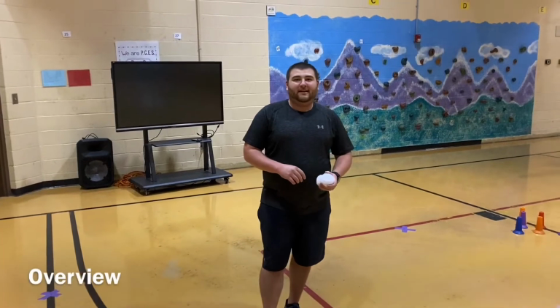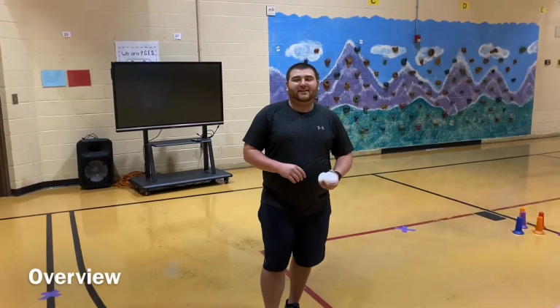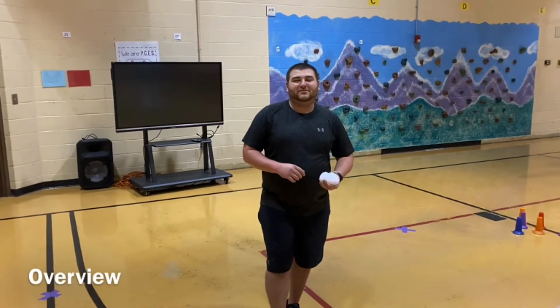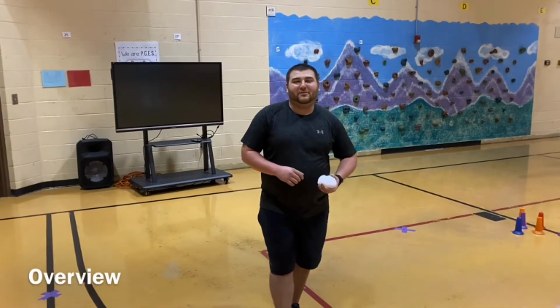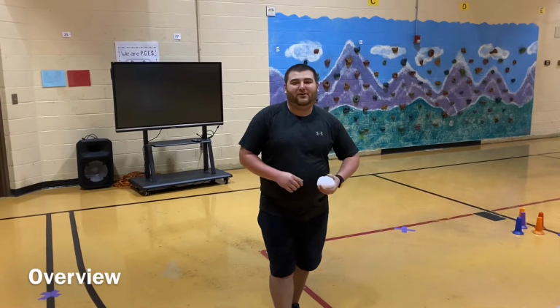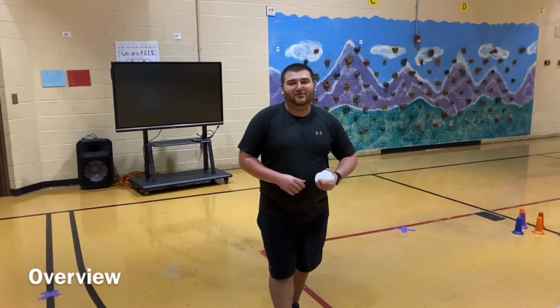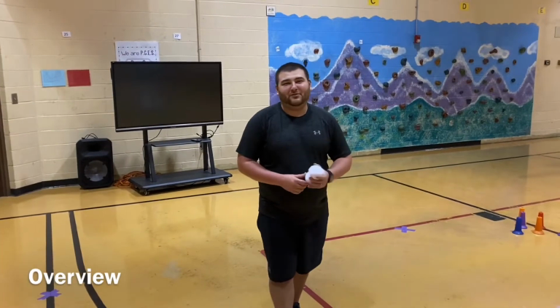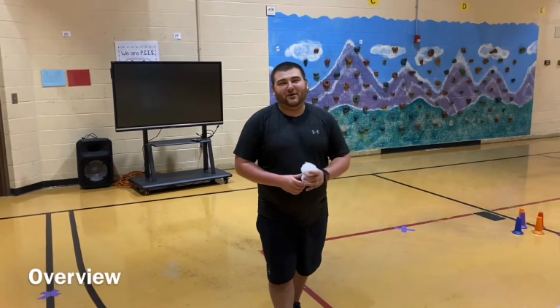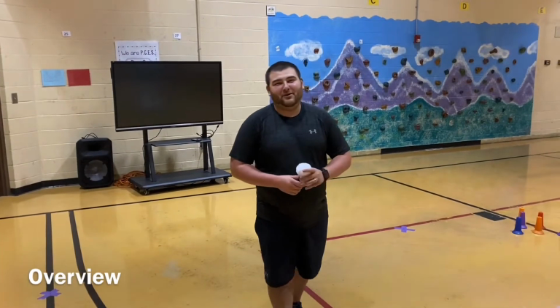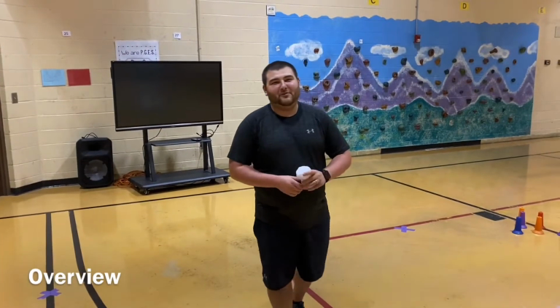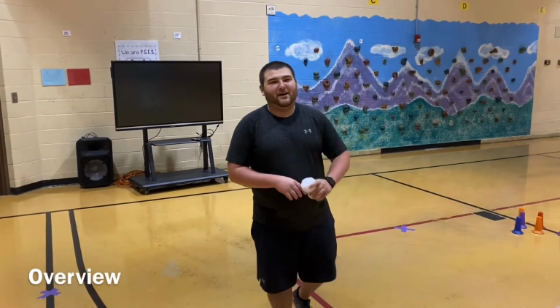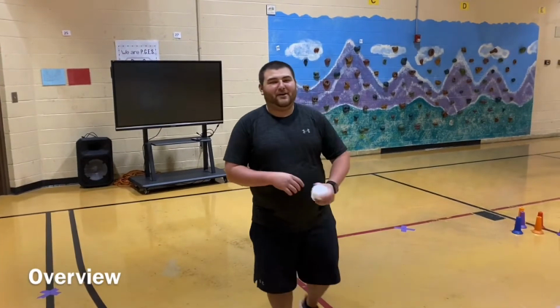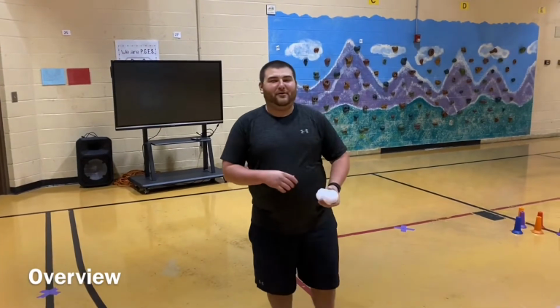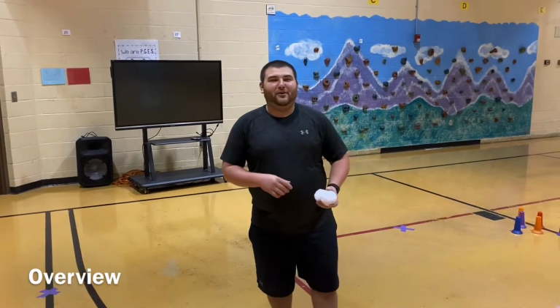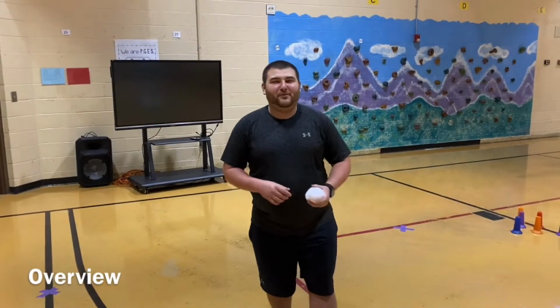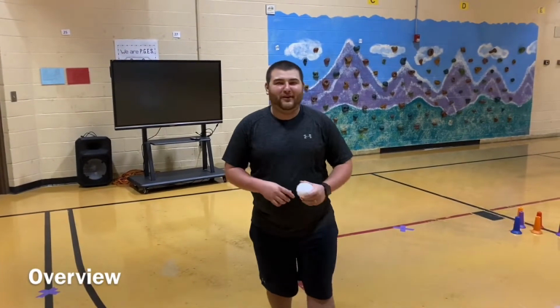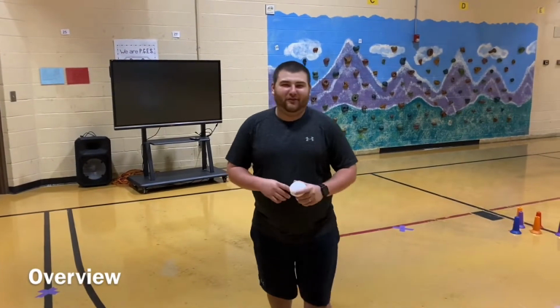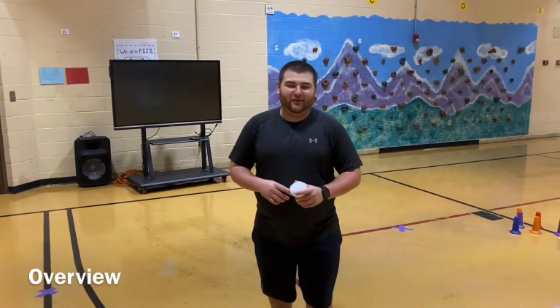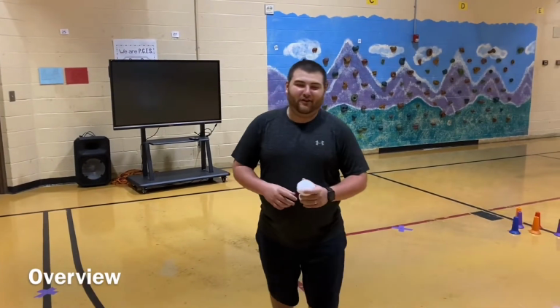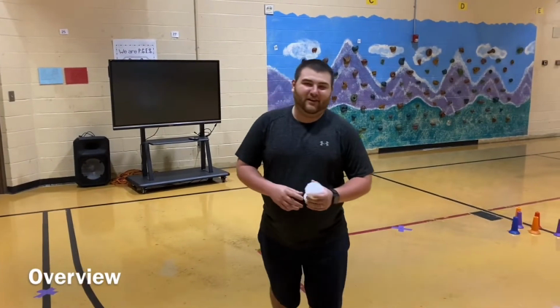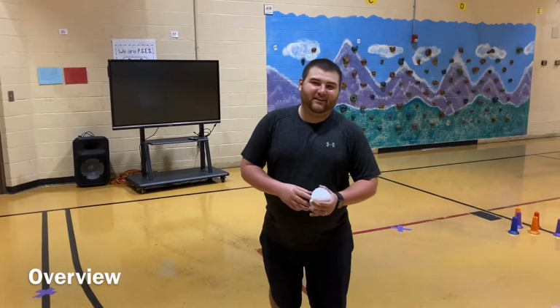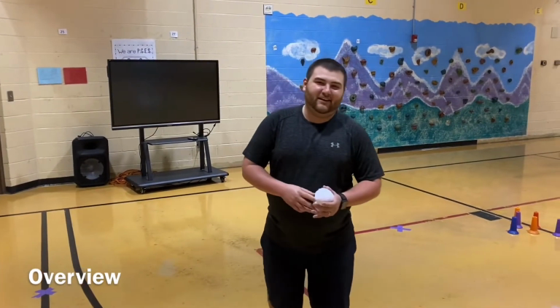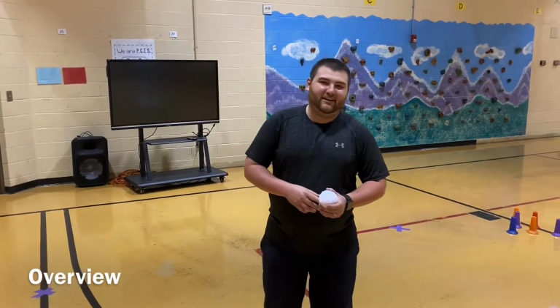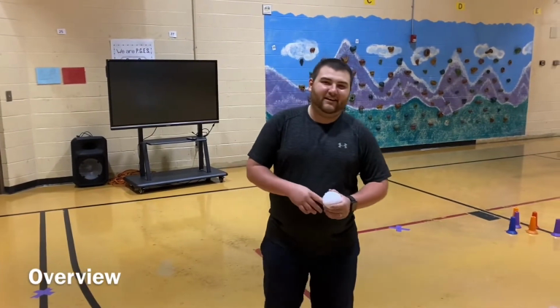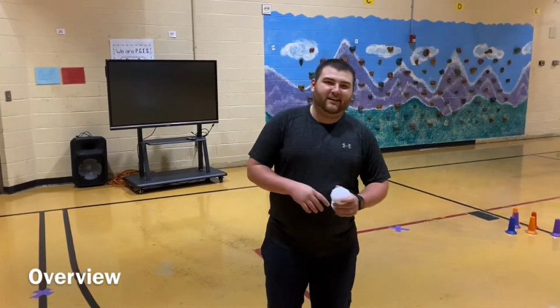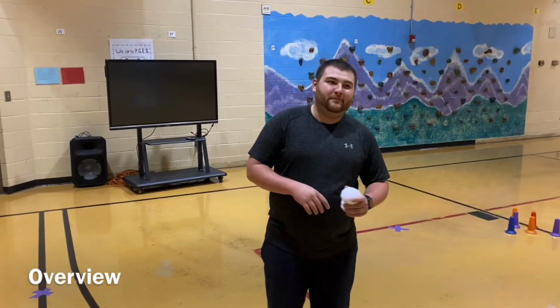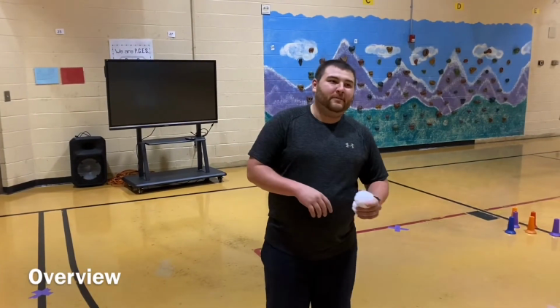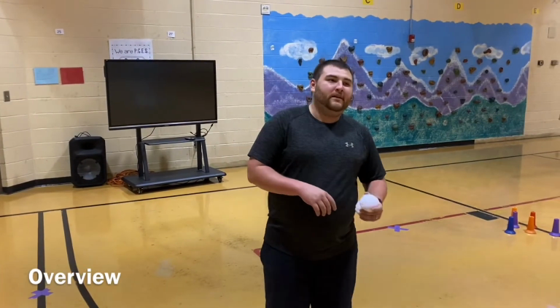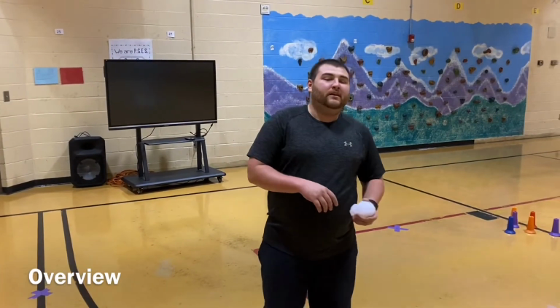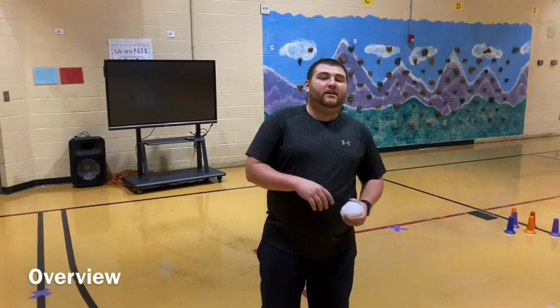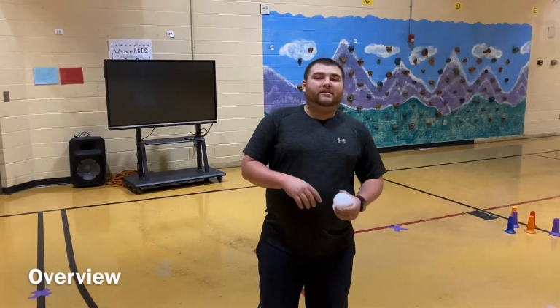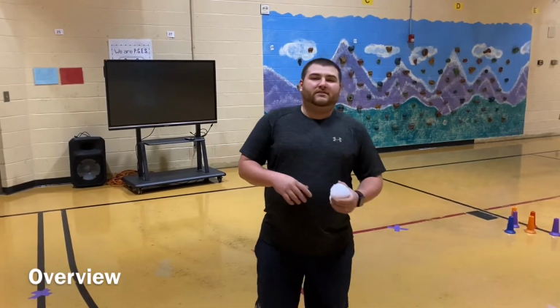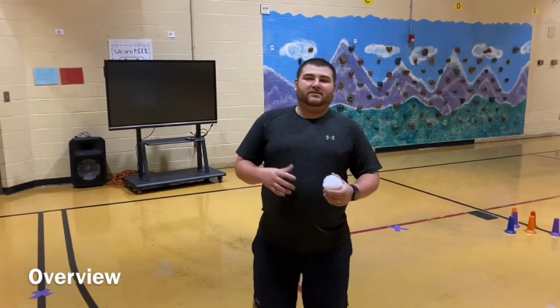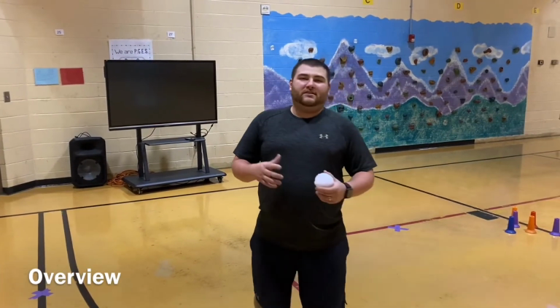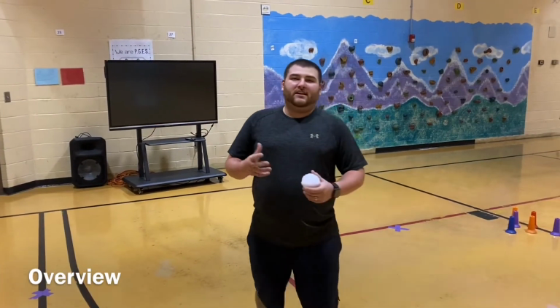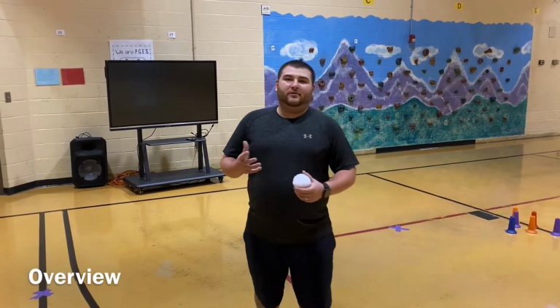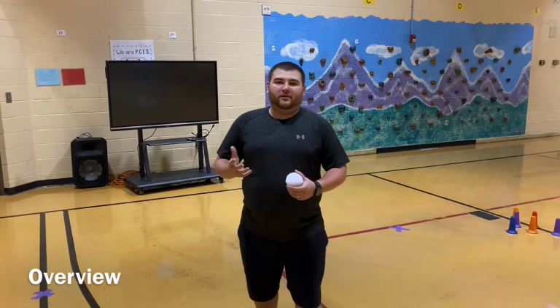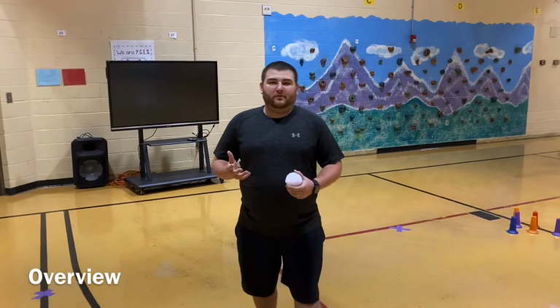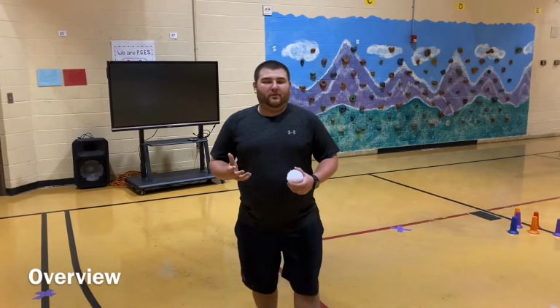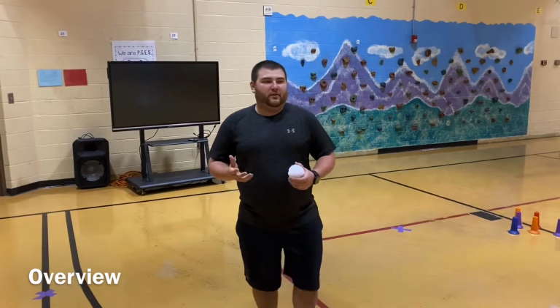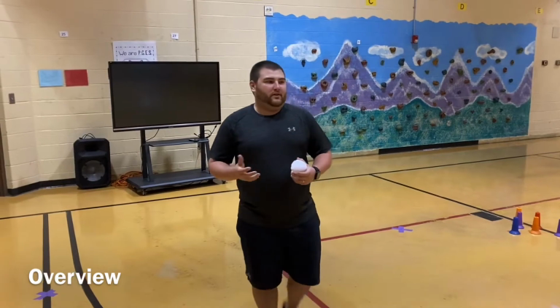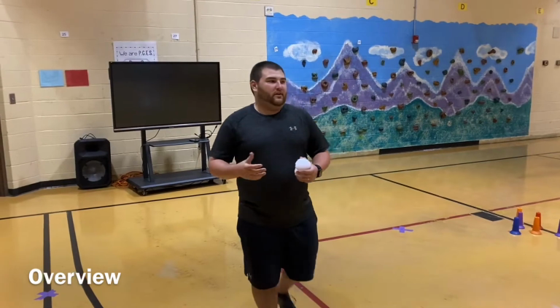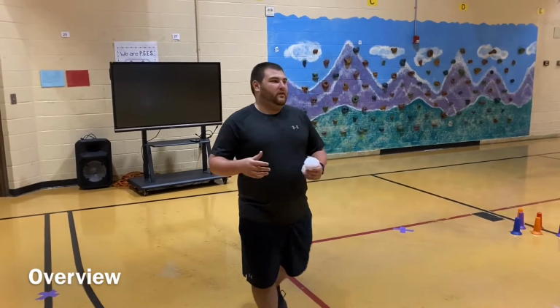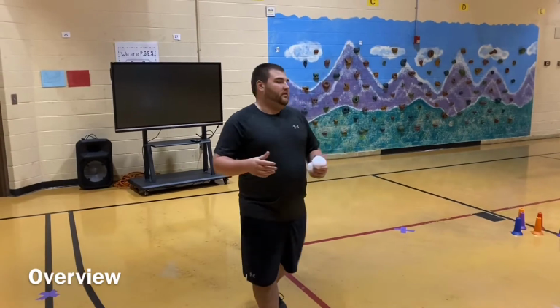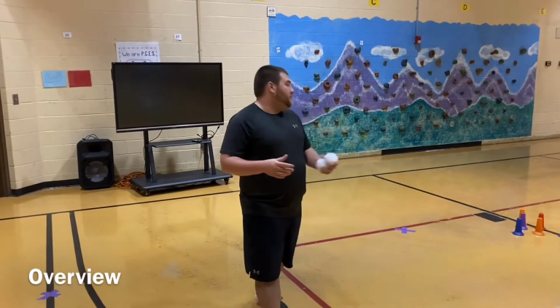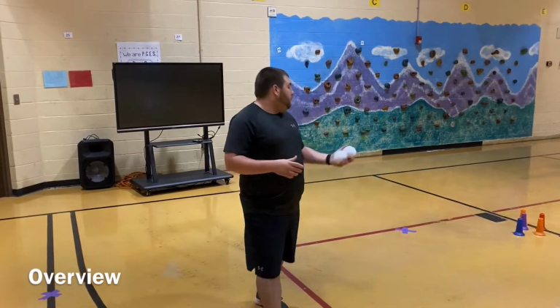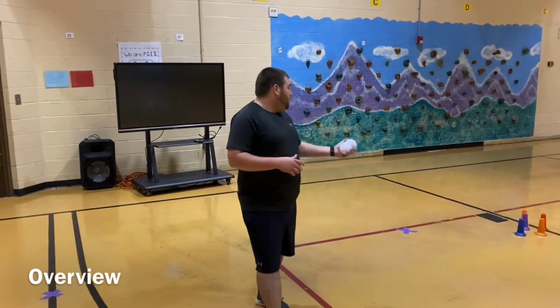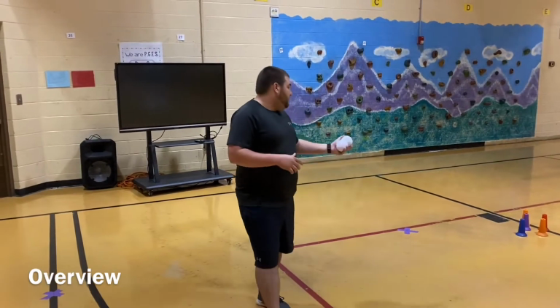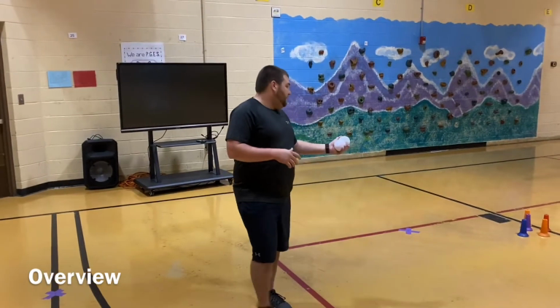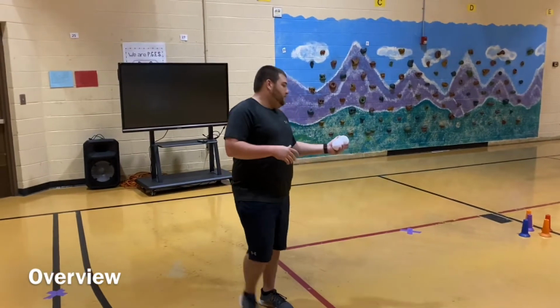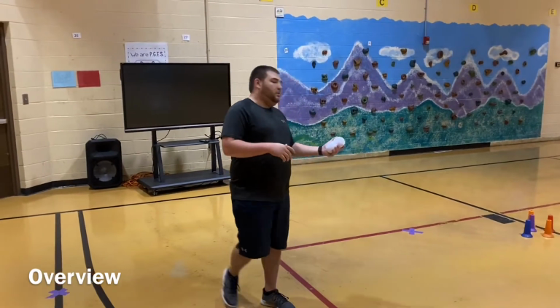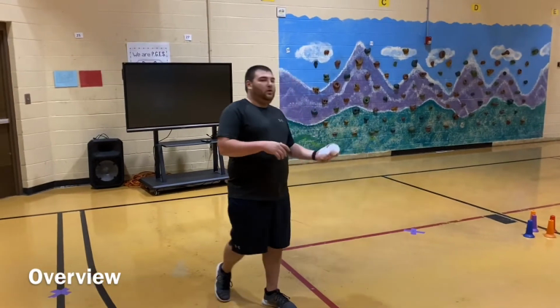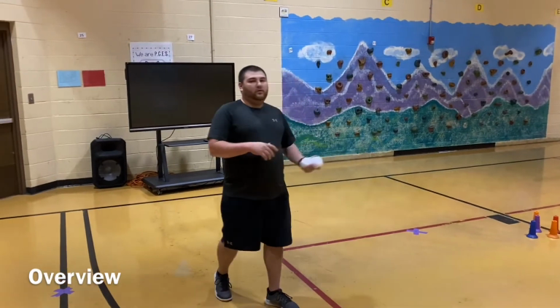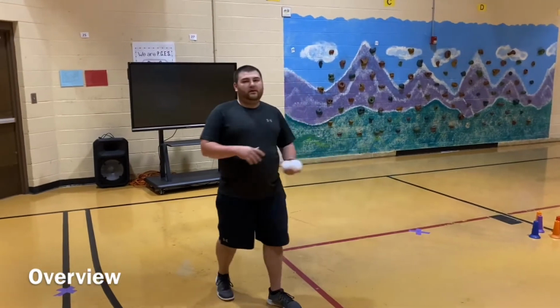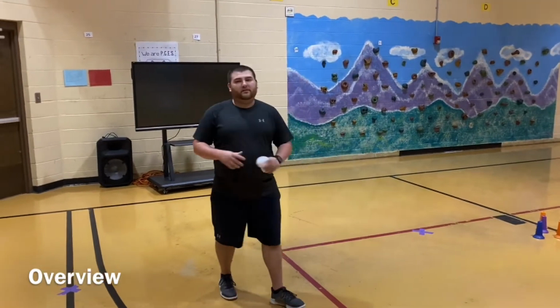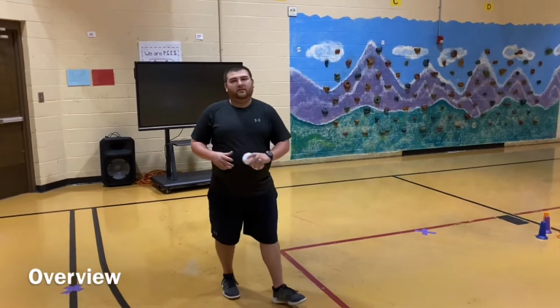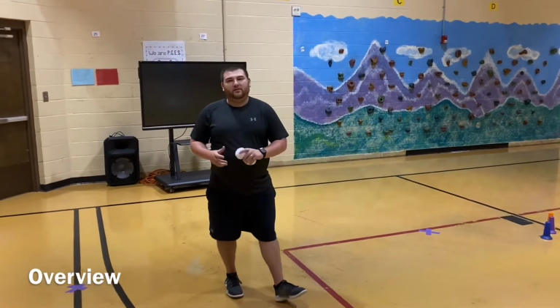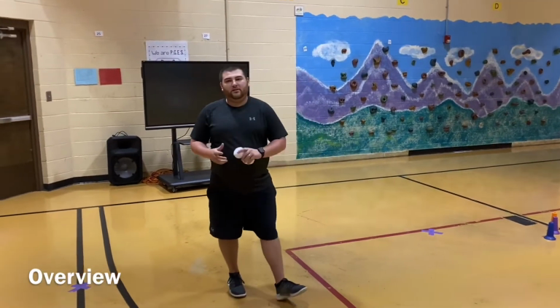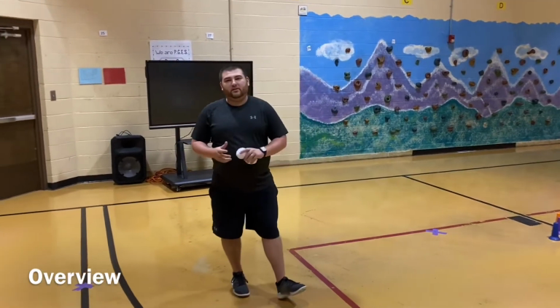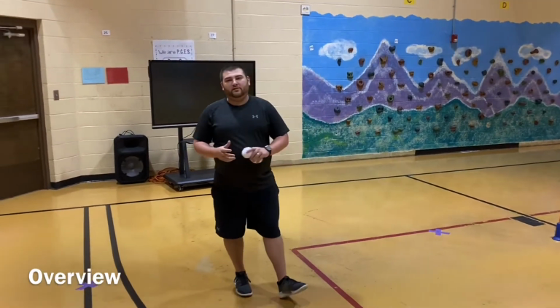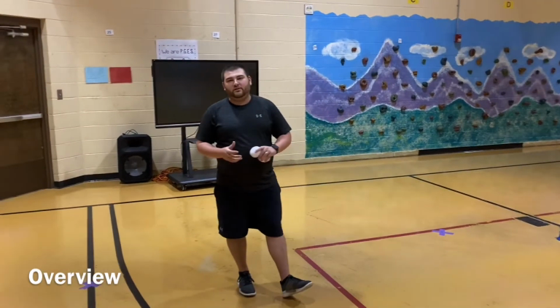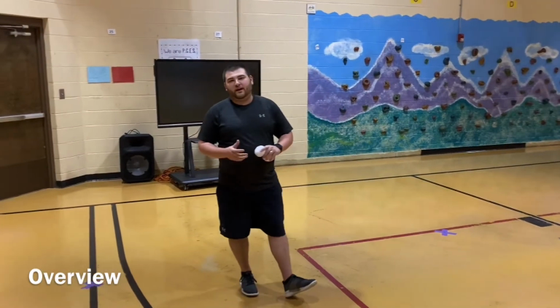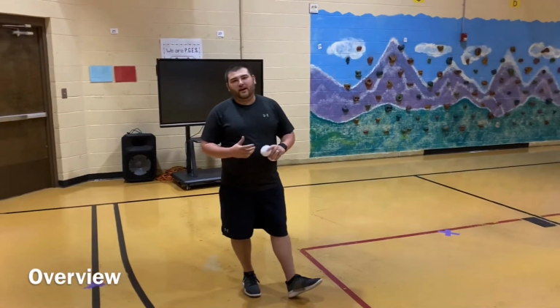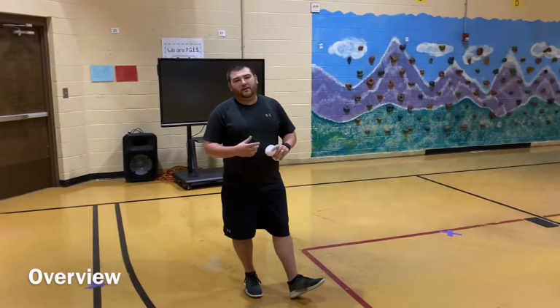Hey Spartans, welcome back. We hope you're having a great day today. So today we're going to be working on some bowling that you can do at your house.